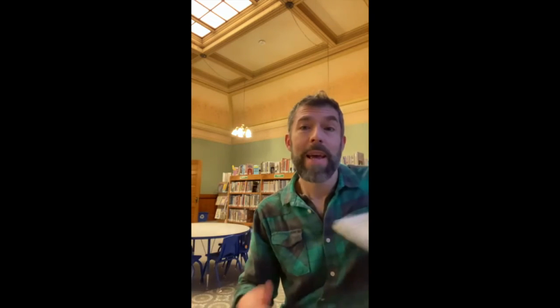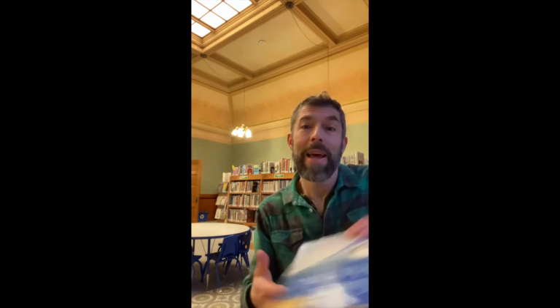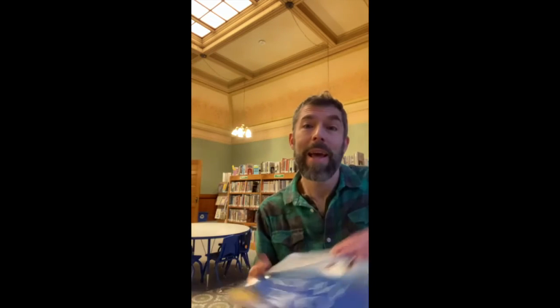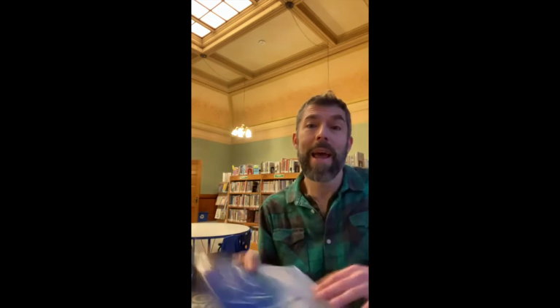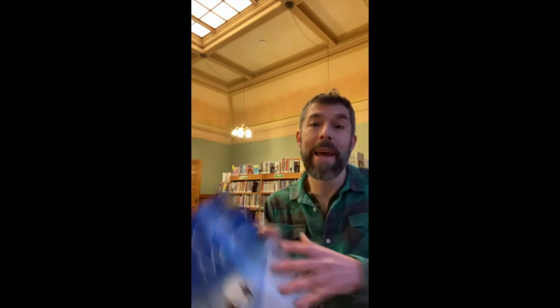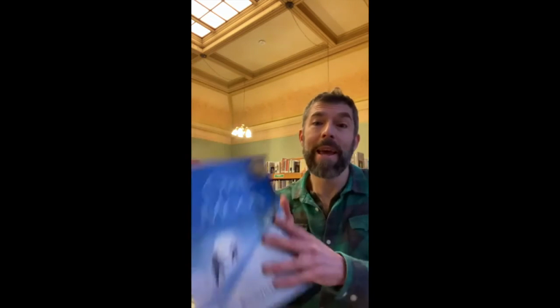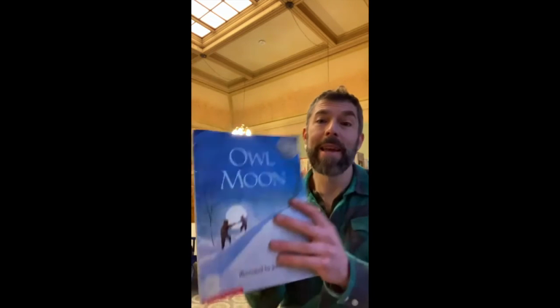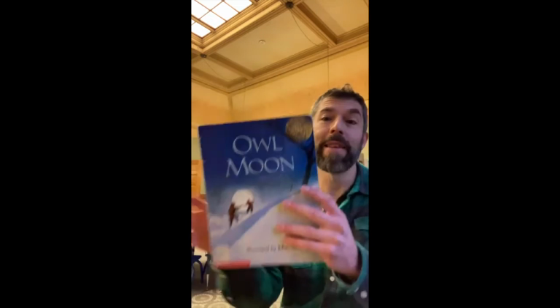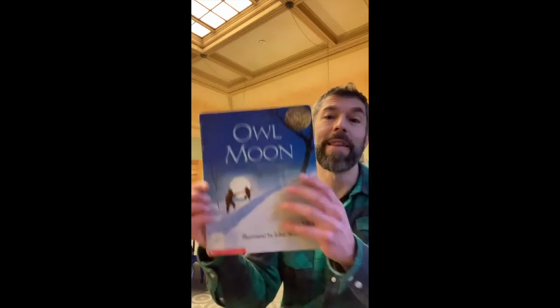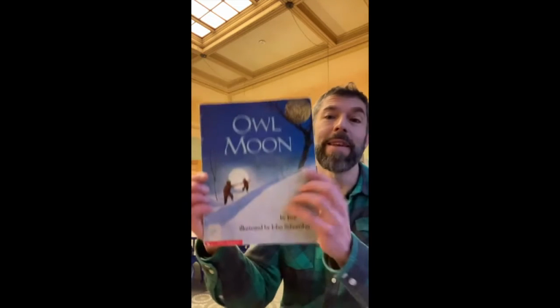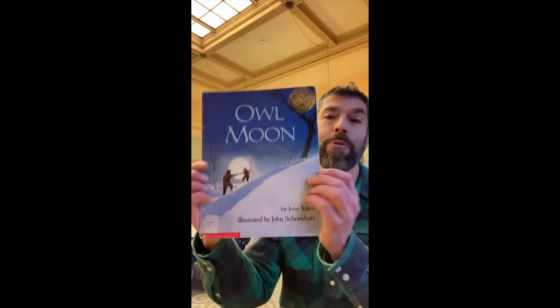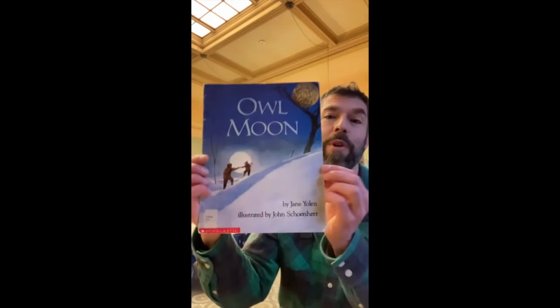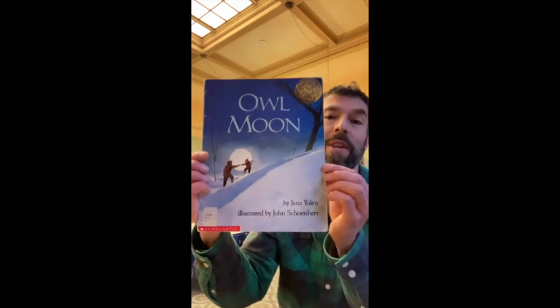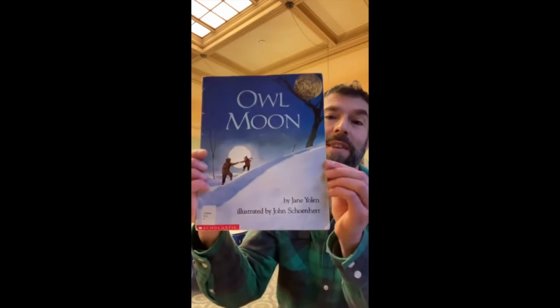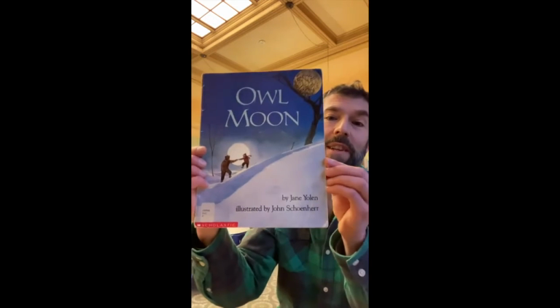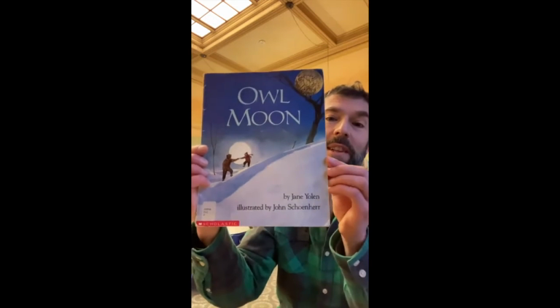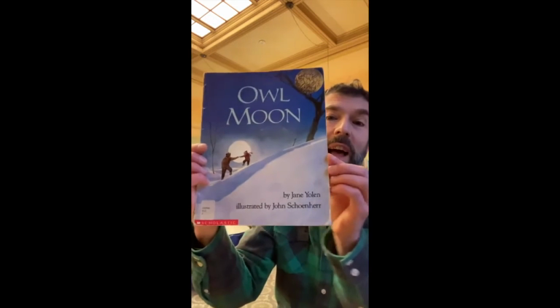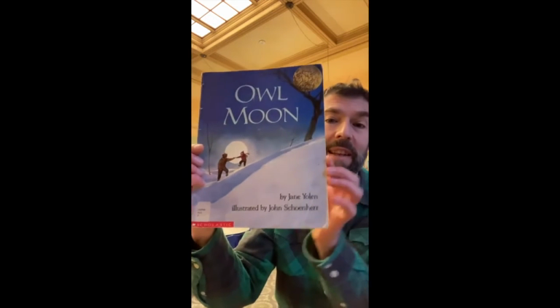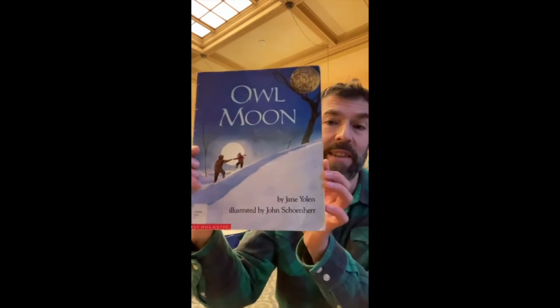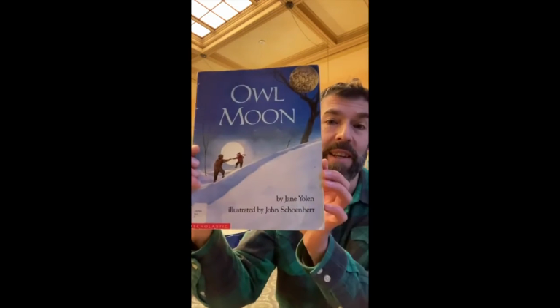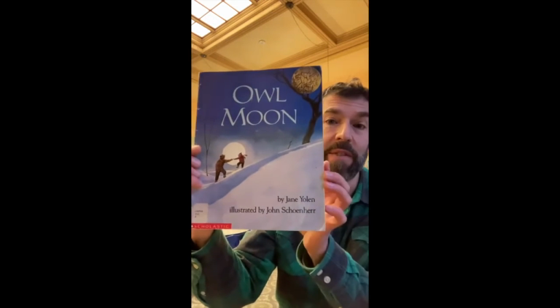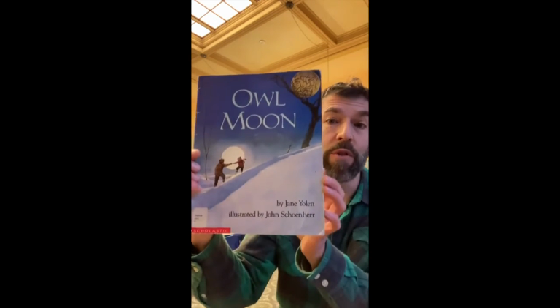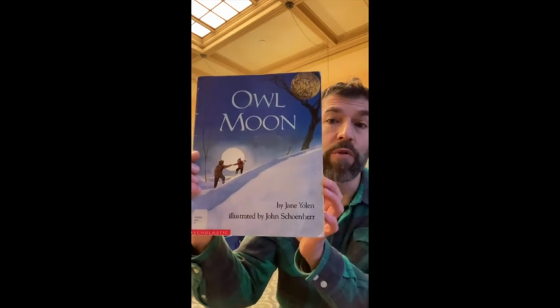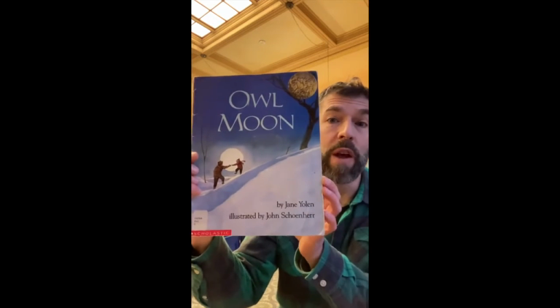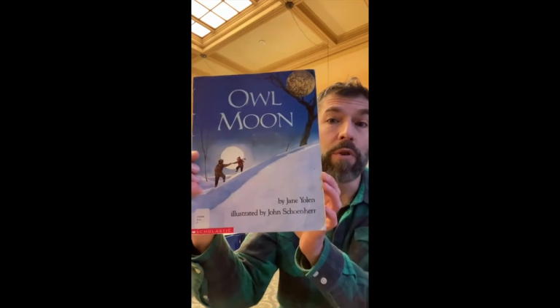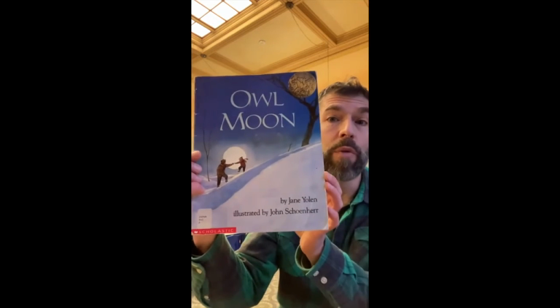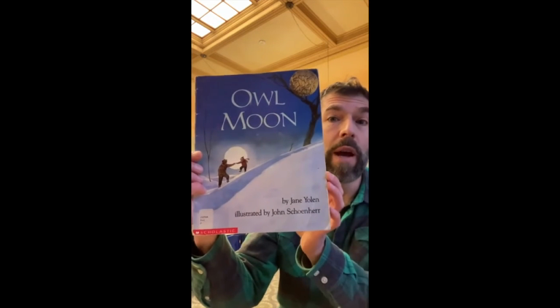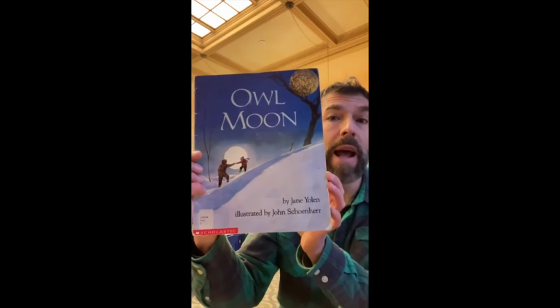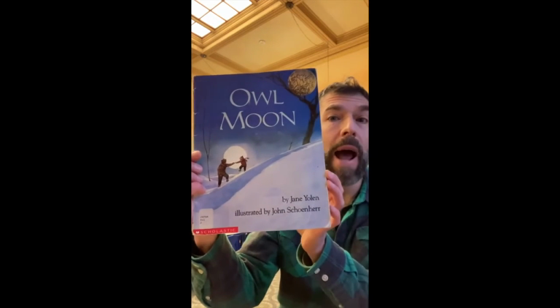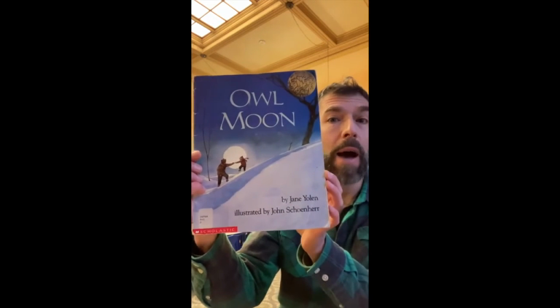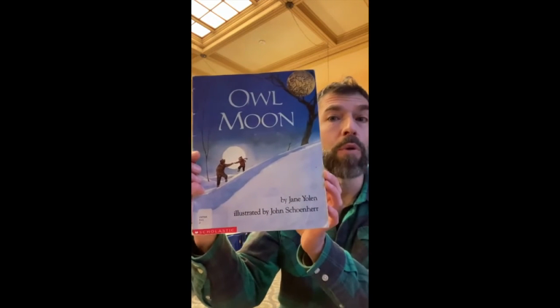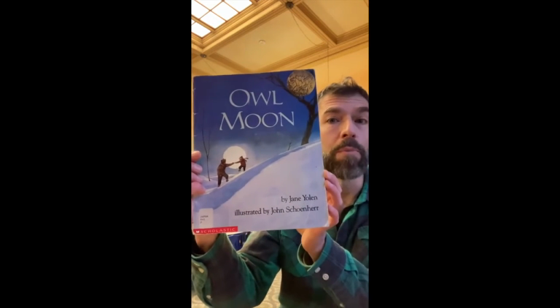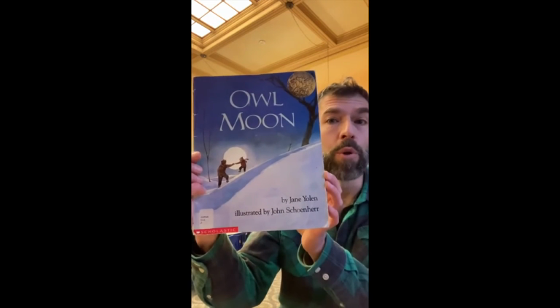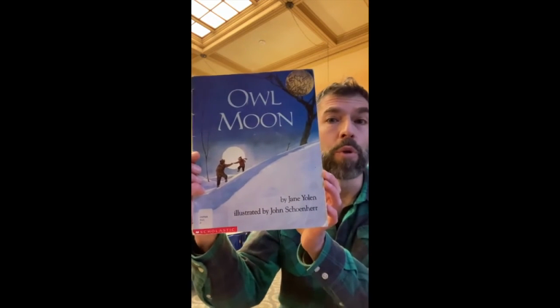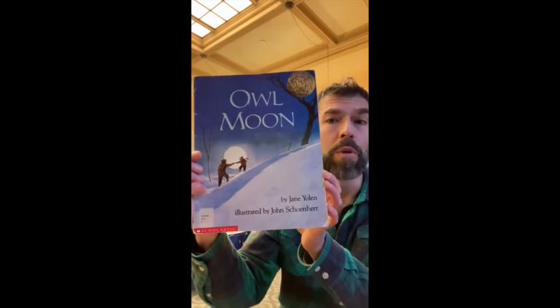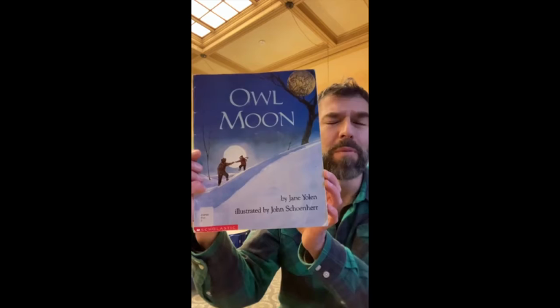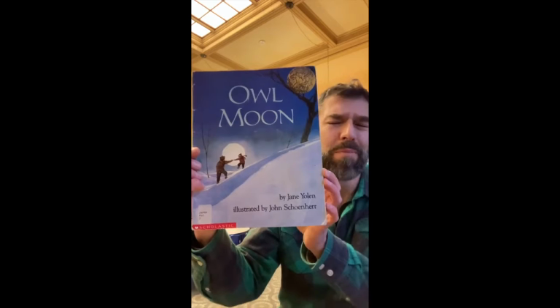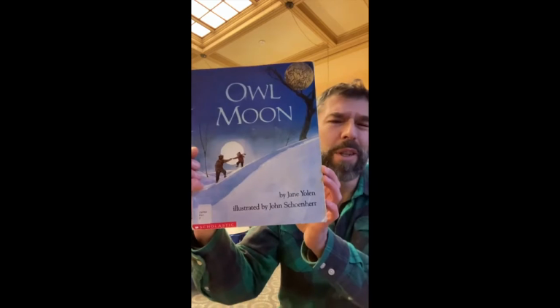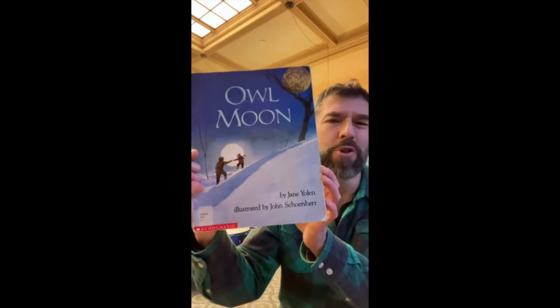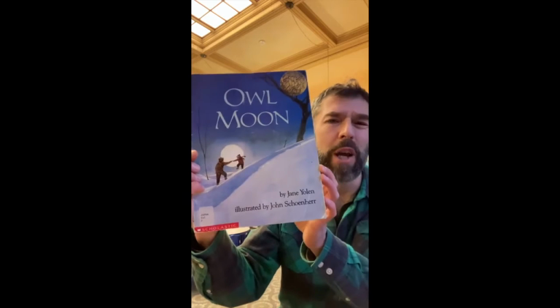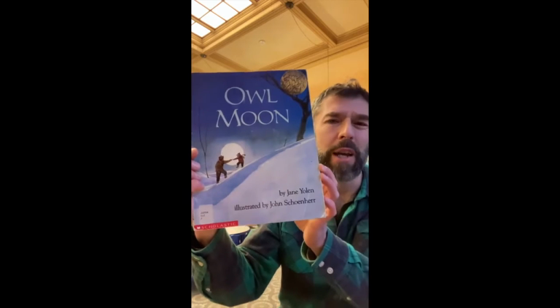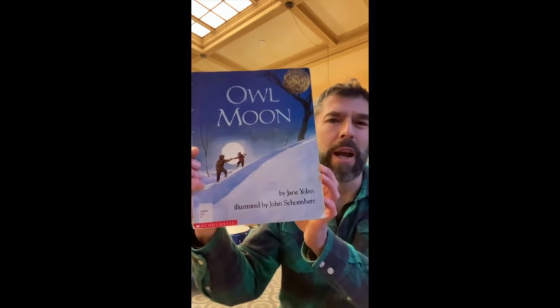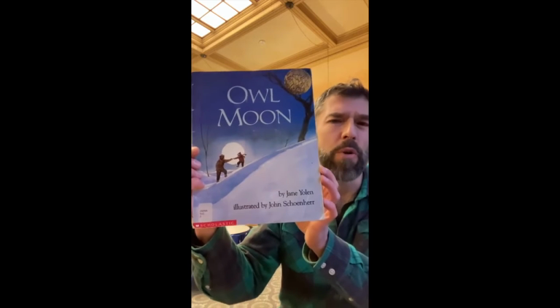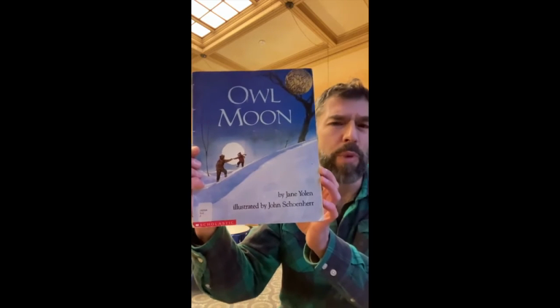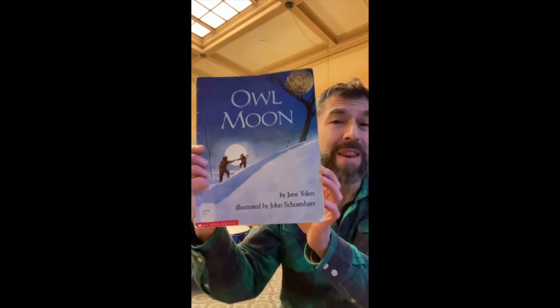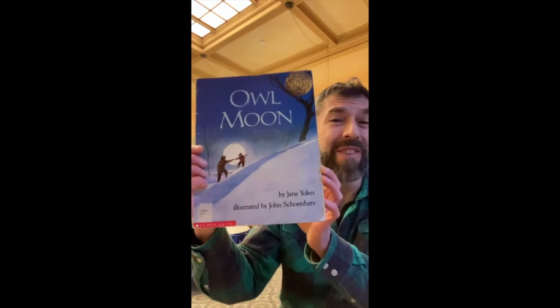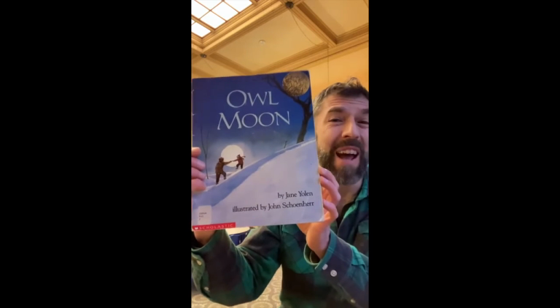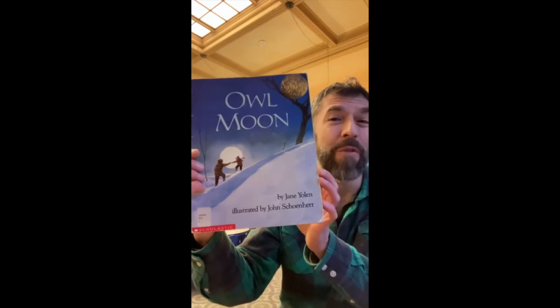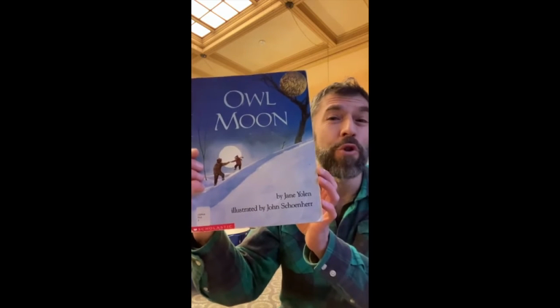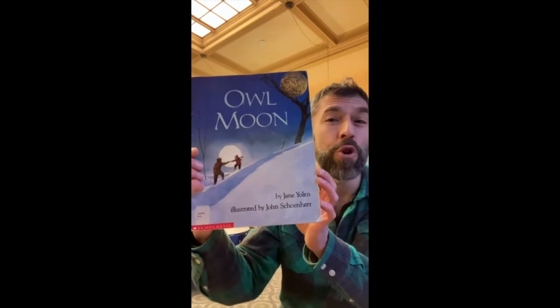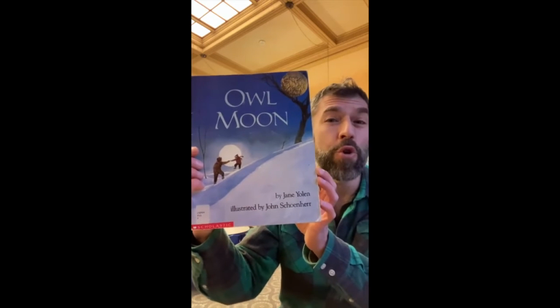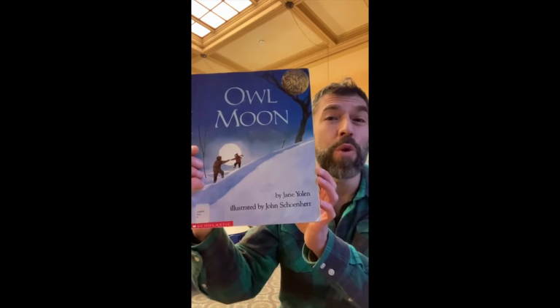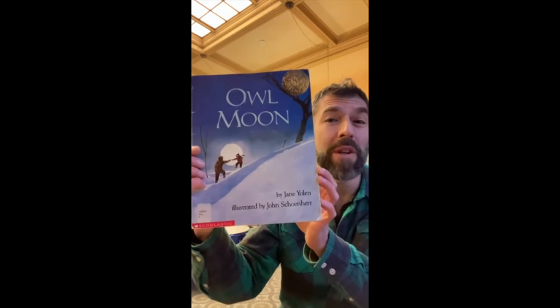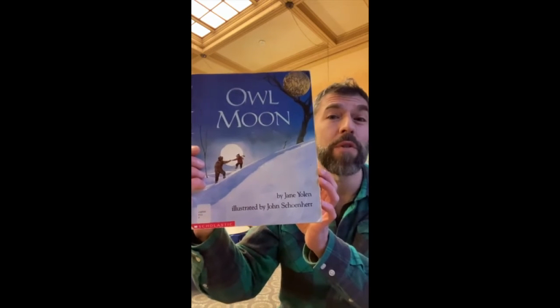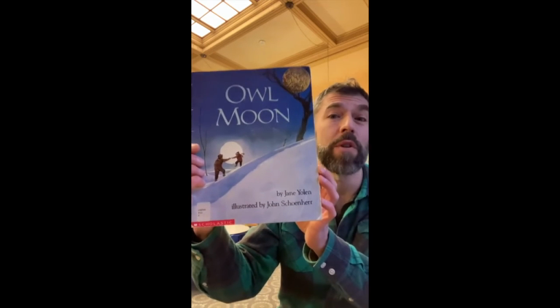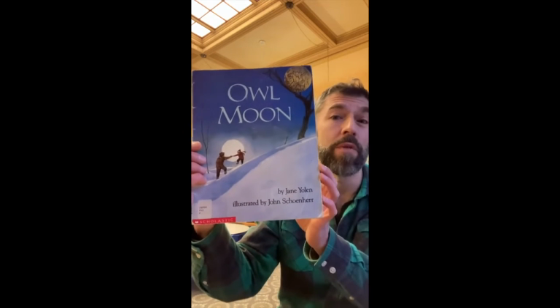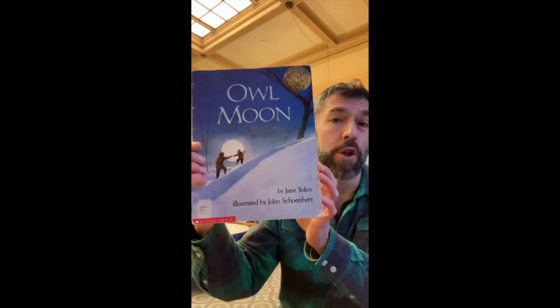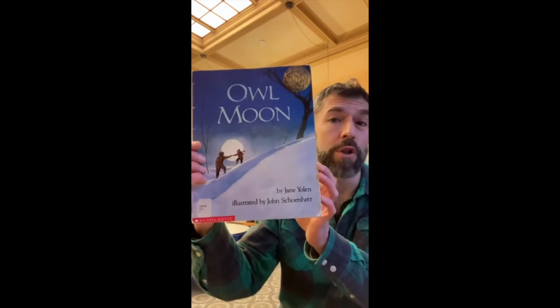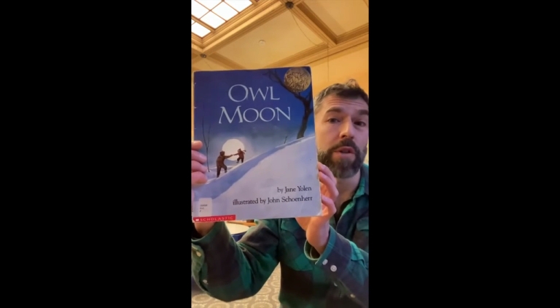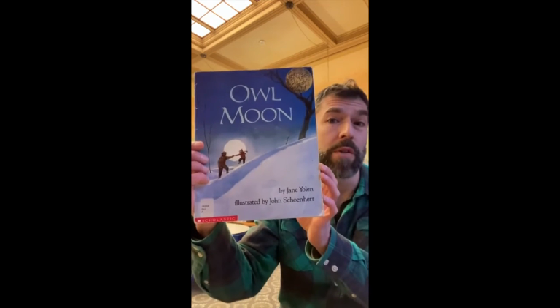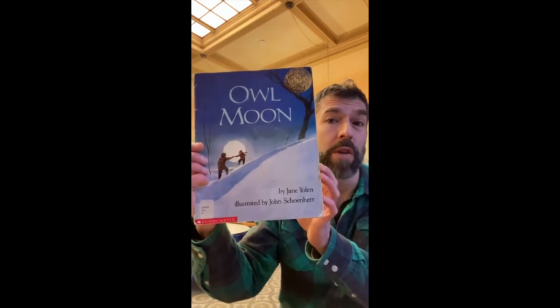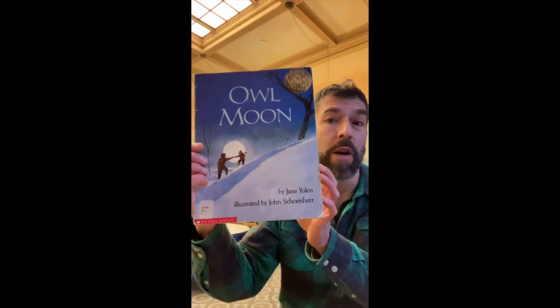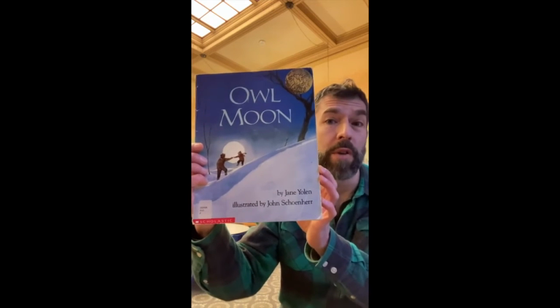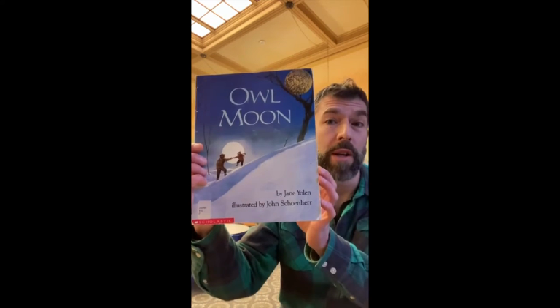And this one is a classic. If you've never read Owl Moon, please check it out. We even have two different versions of it.